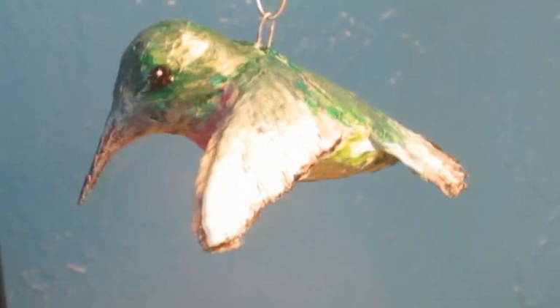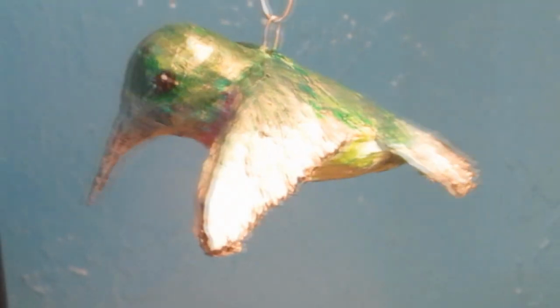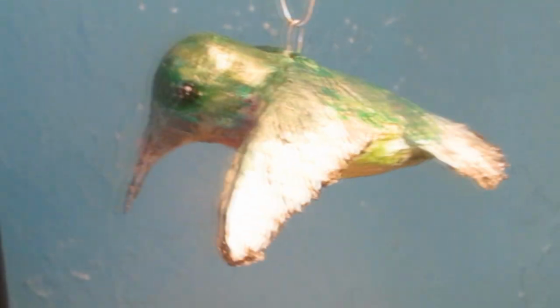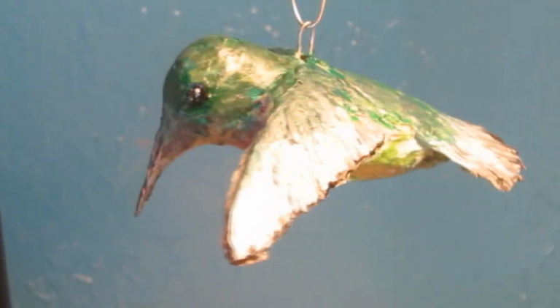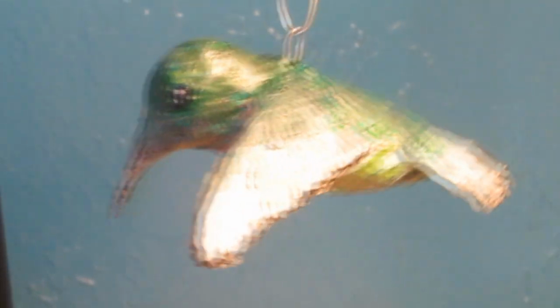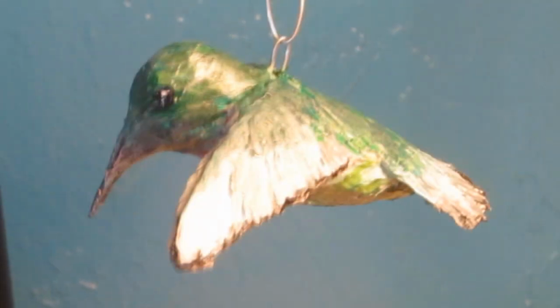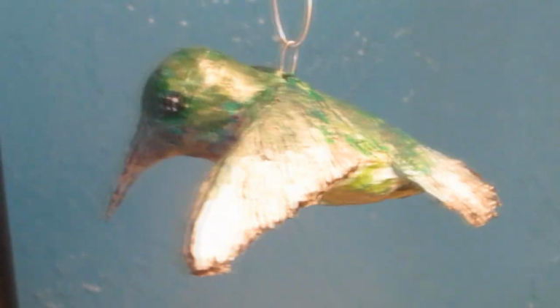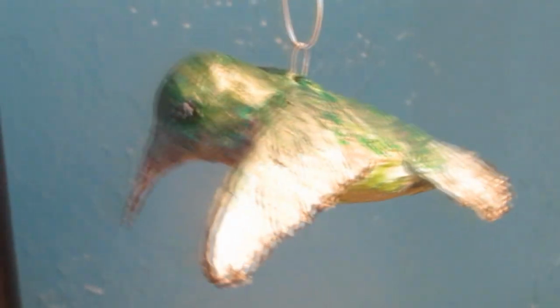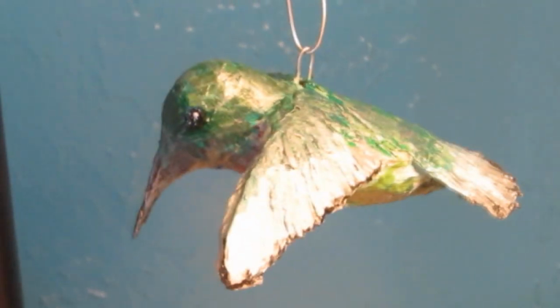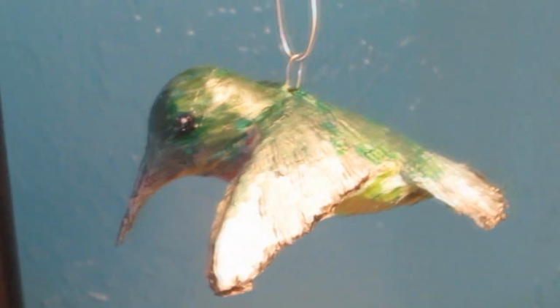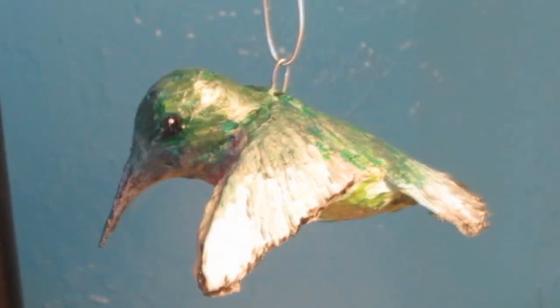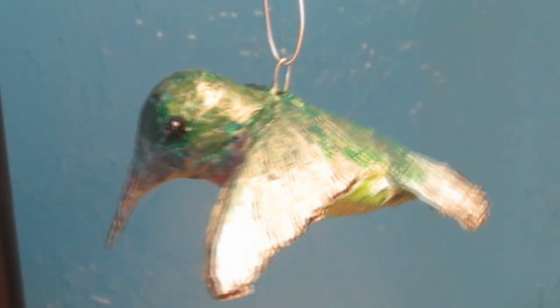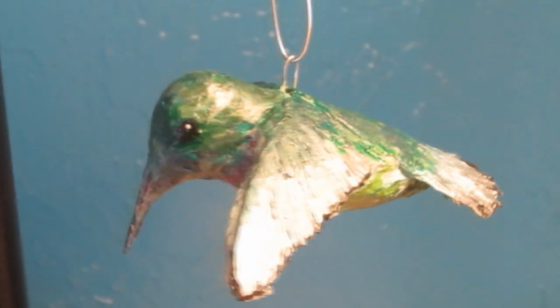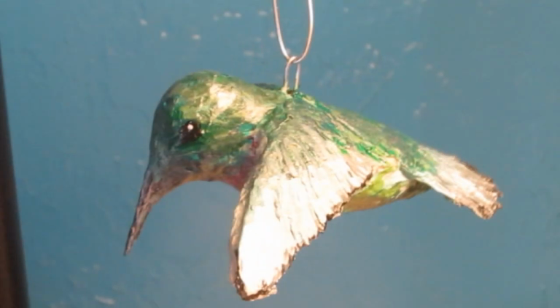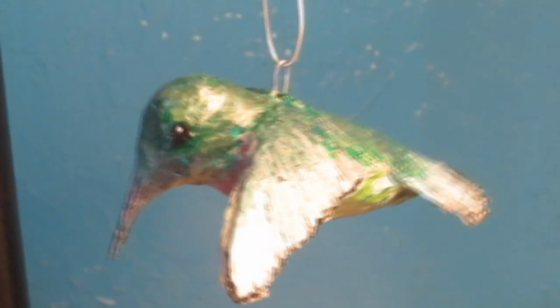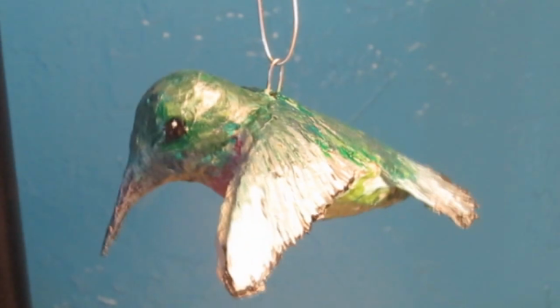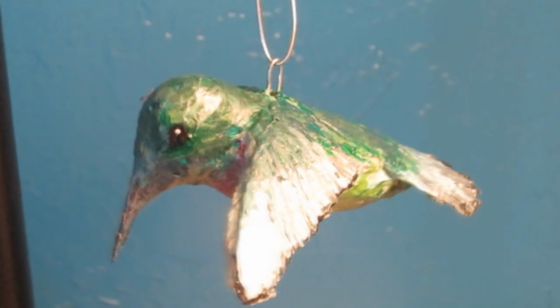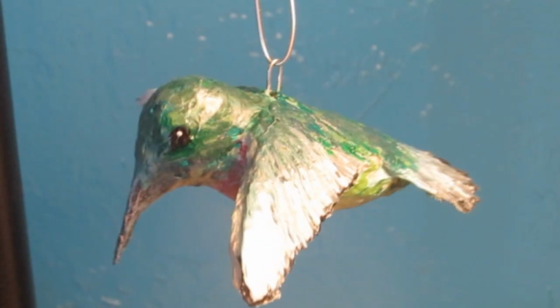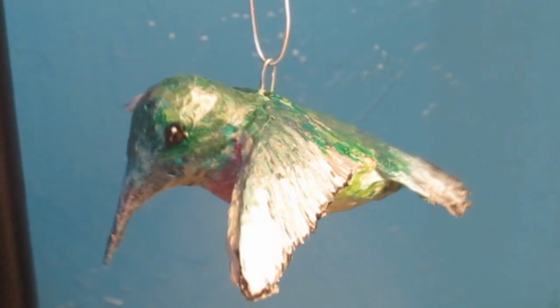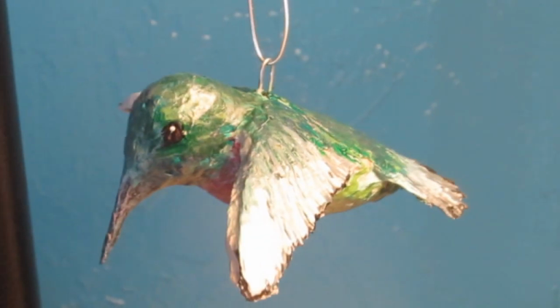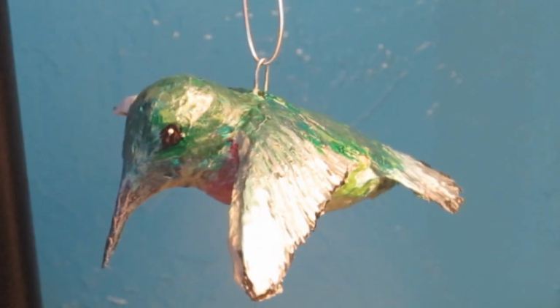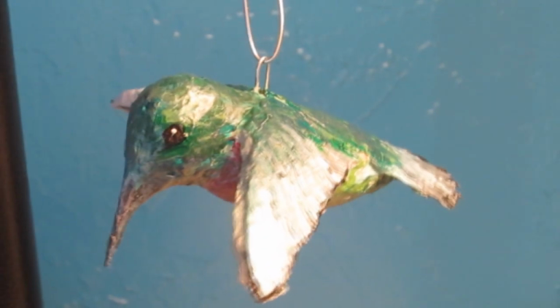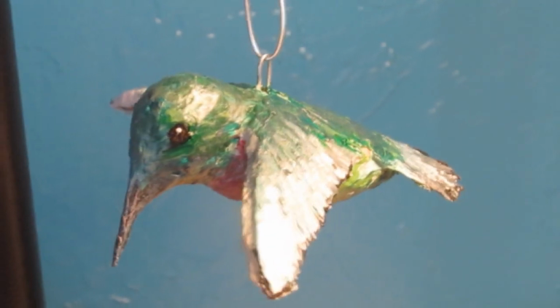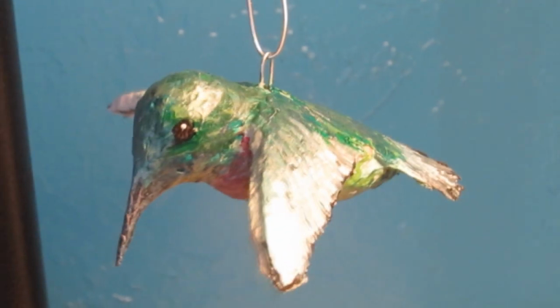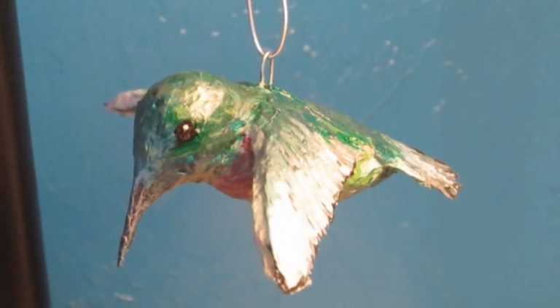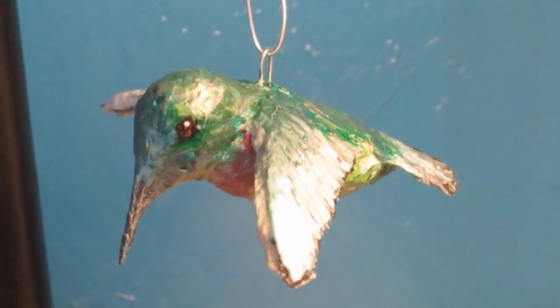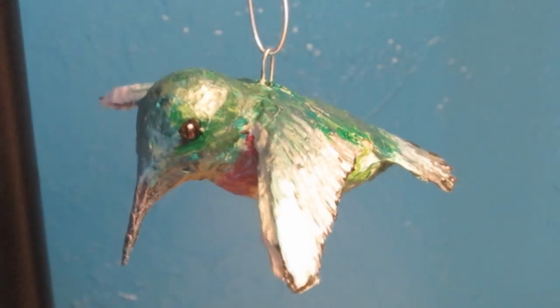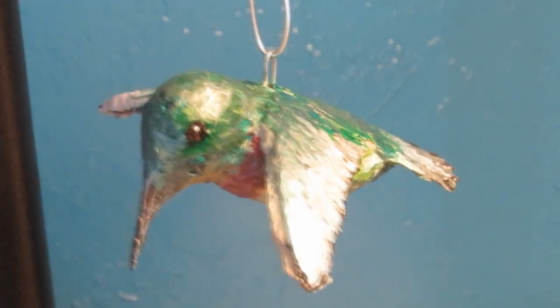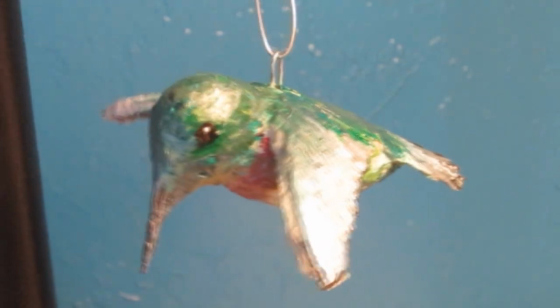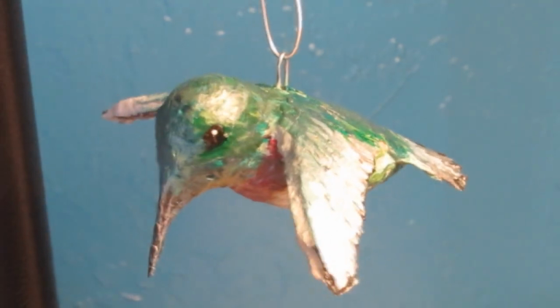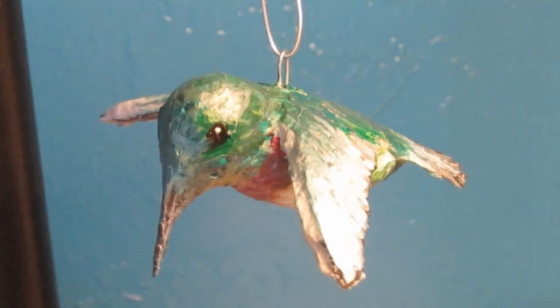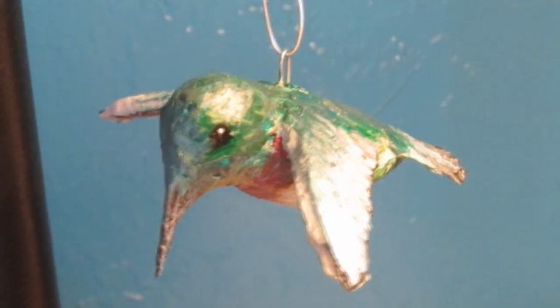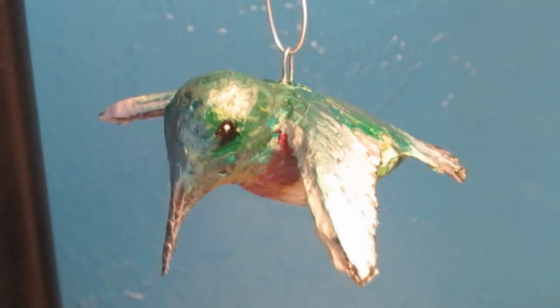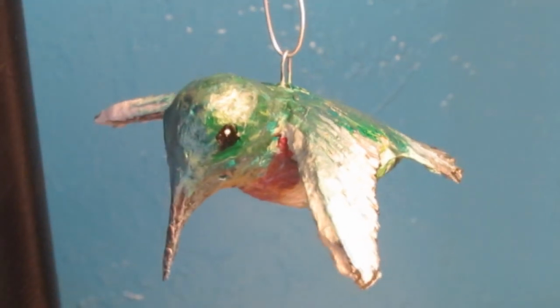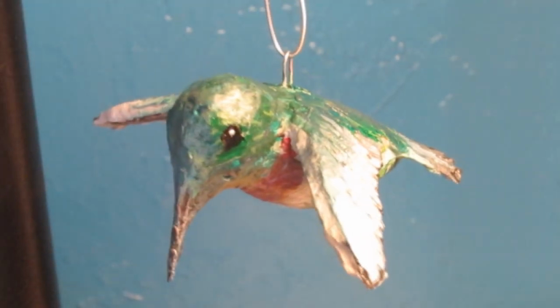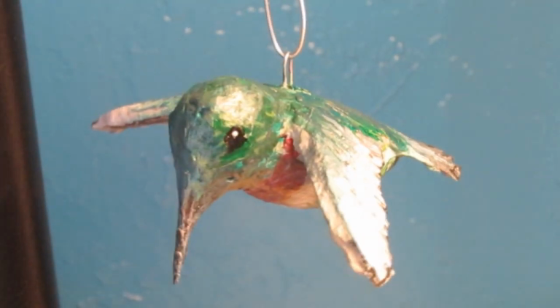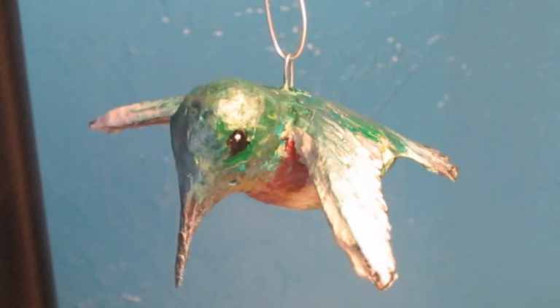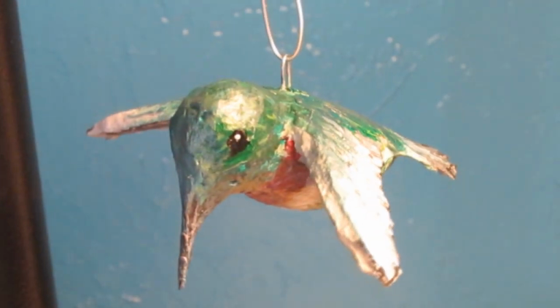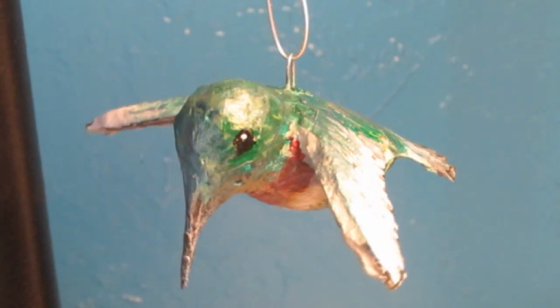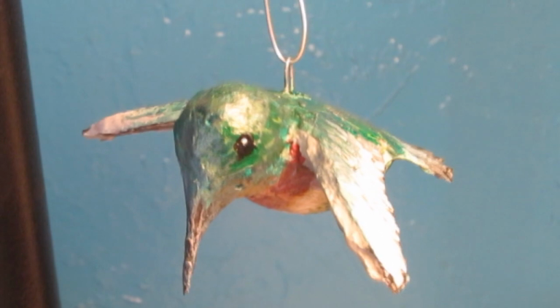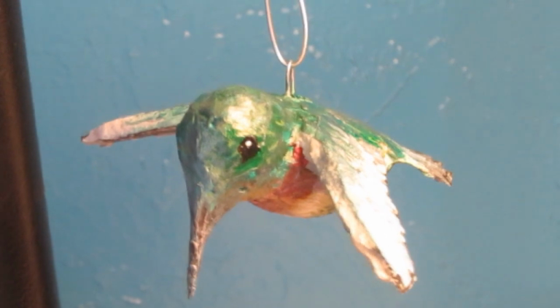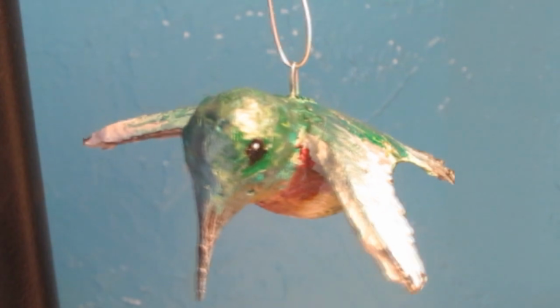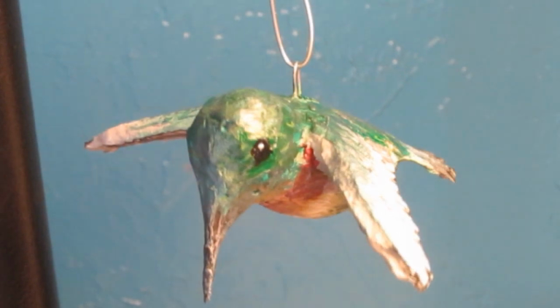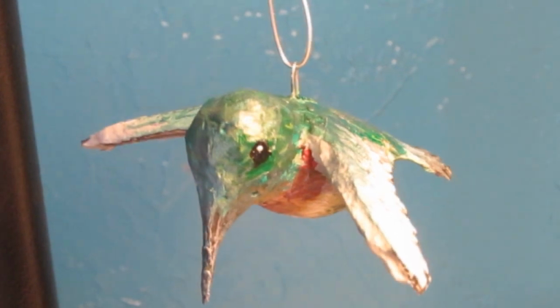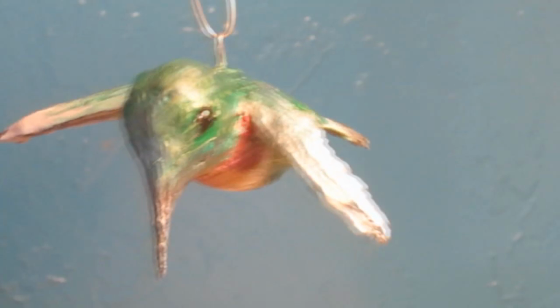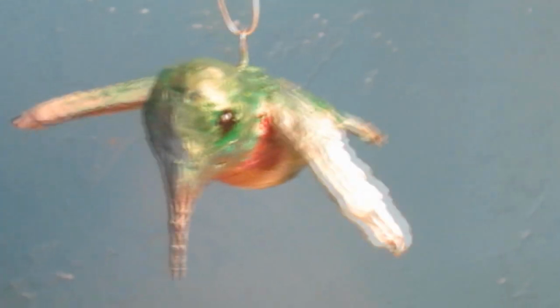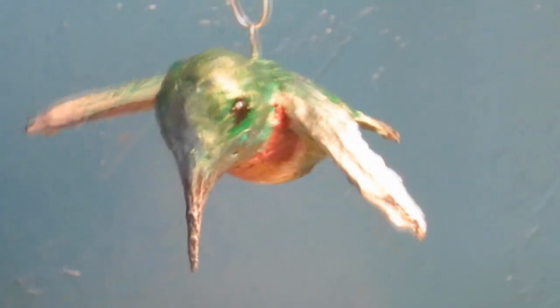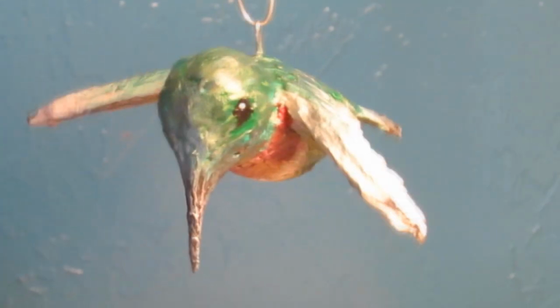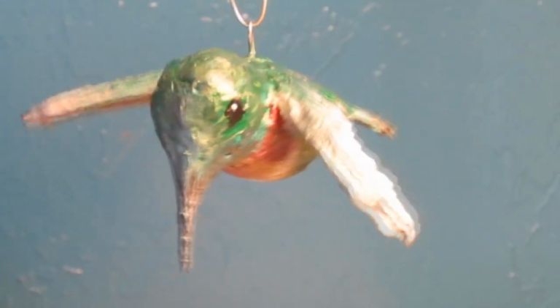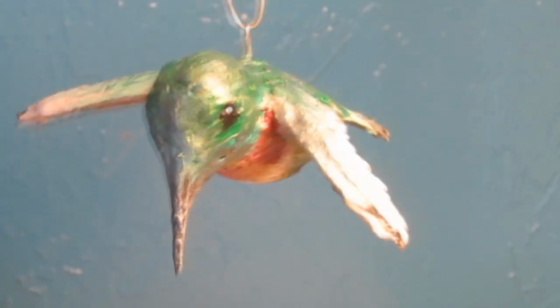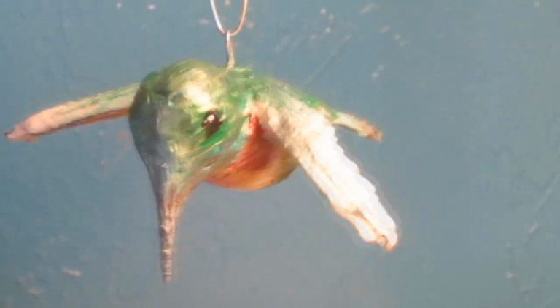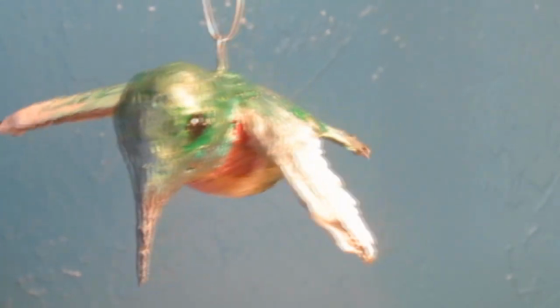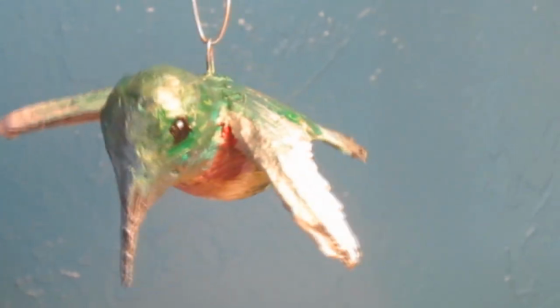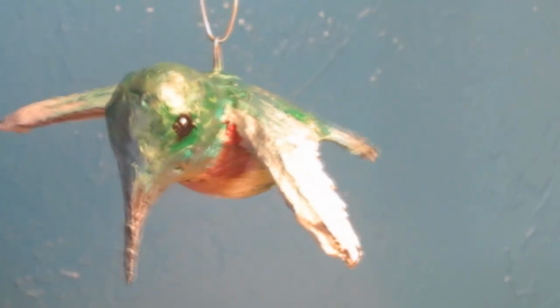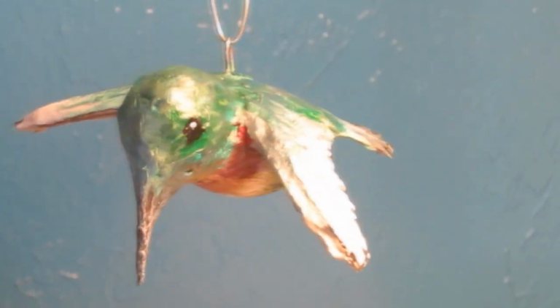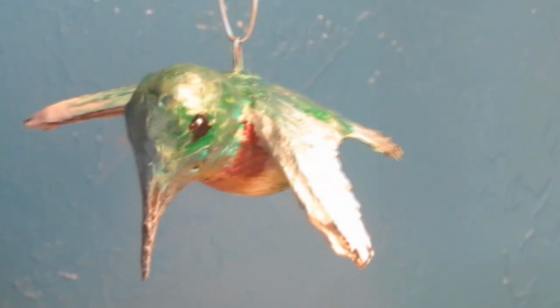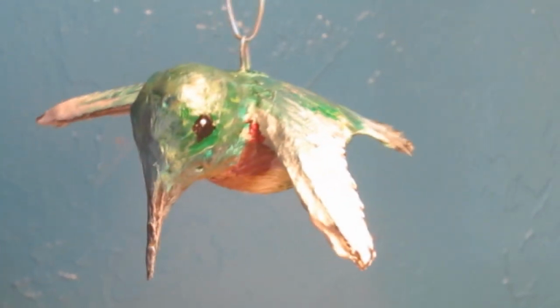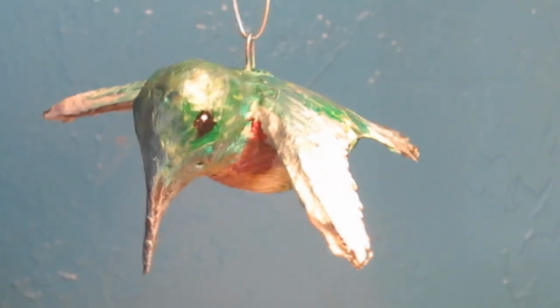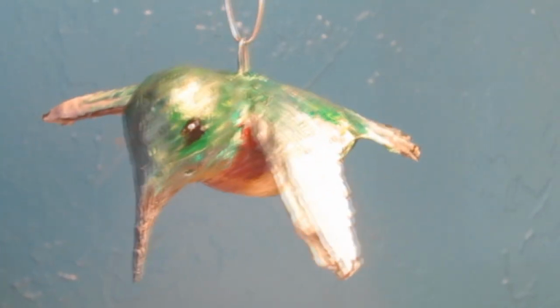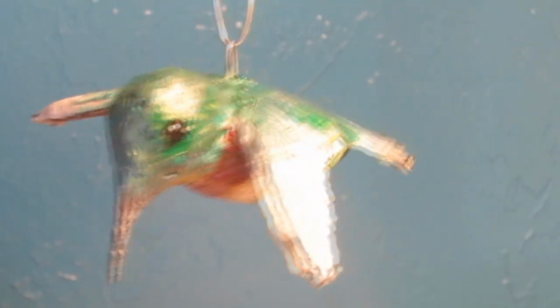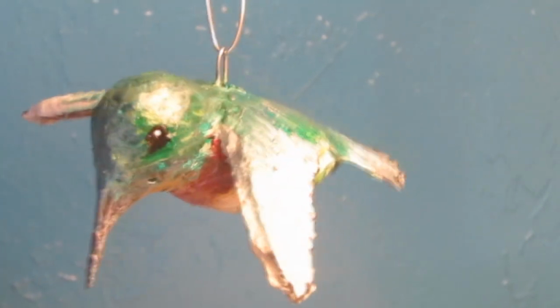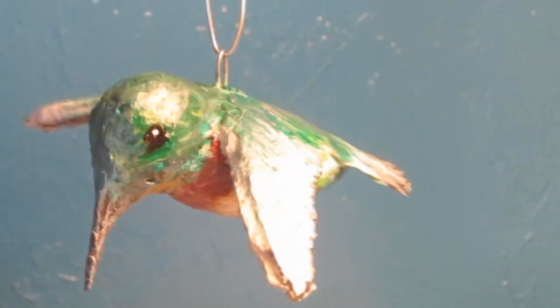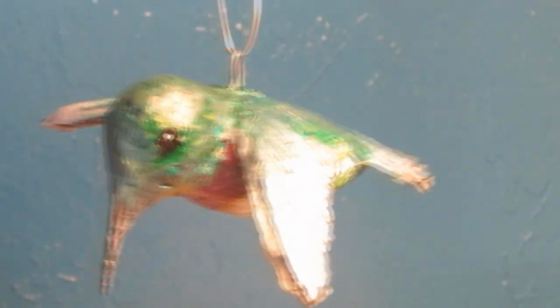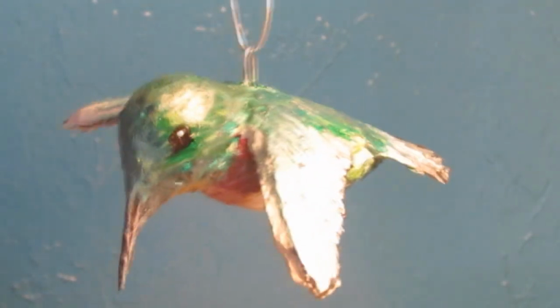Hi, this is Joni from UltimaPapermache.com and today we're making a little hummingbird Christmas tree ornament.